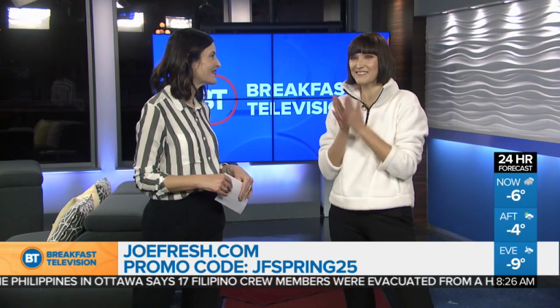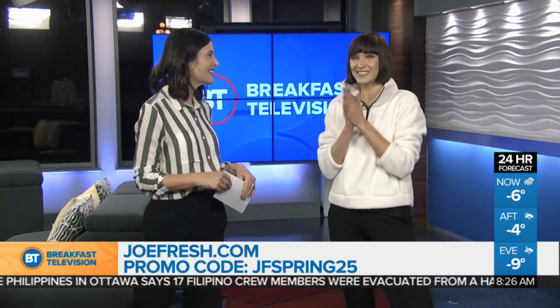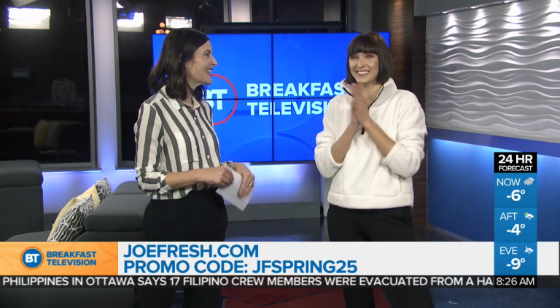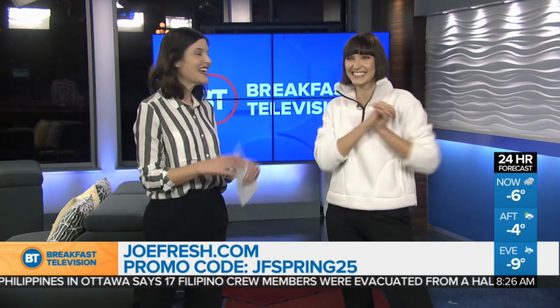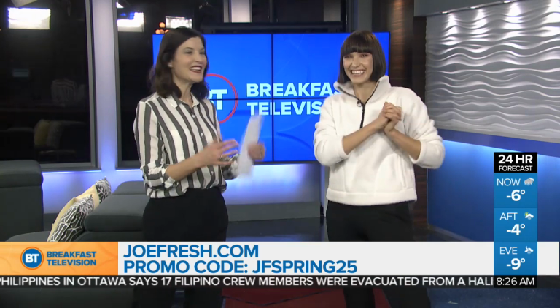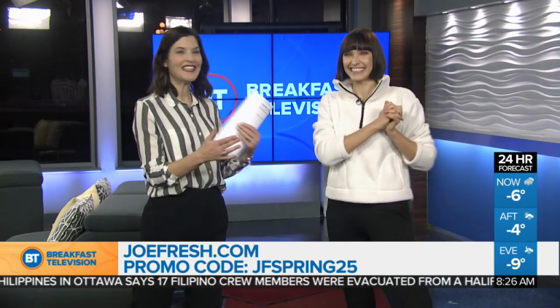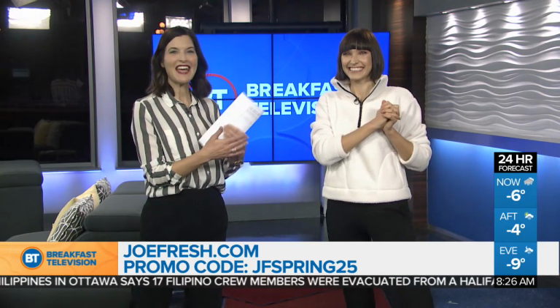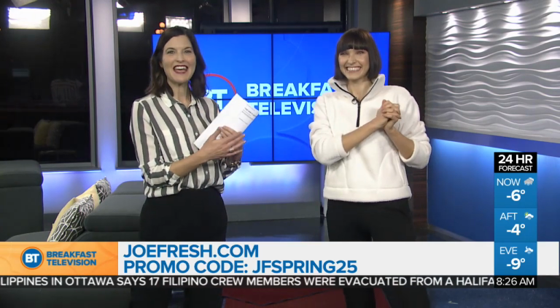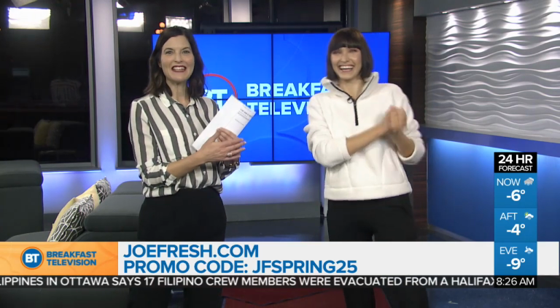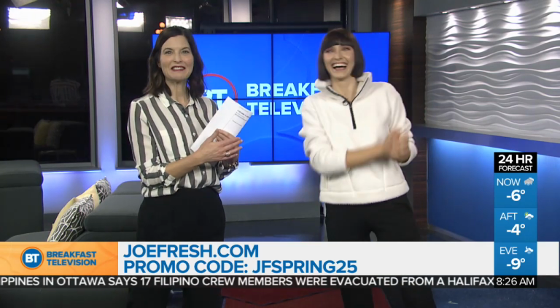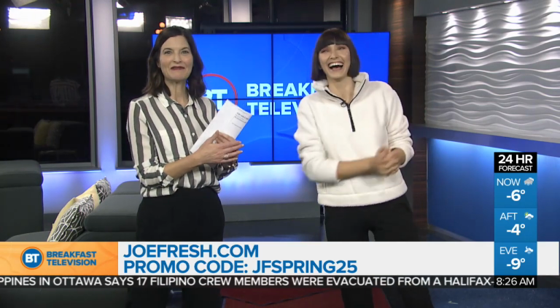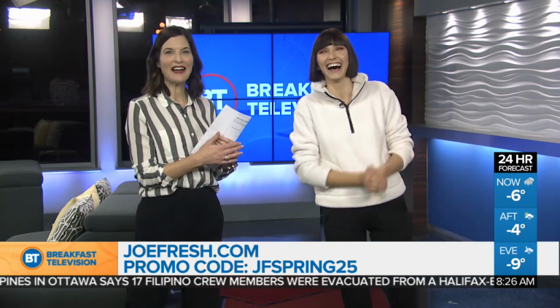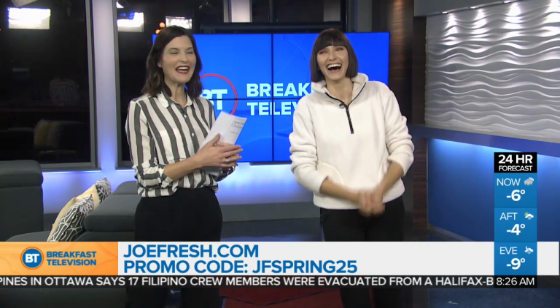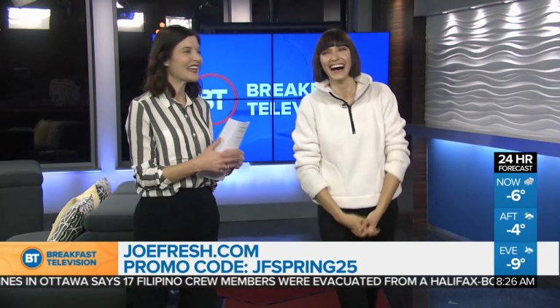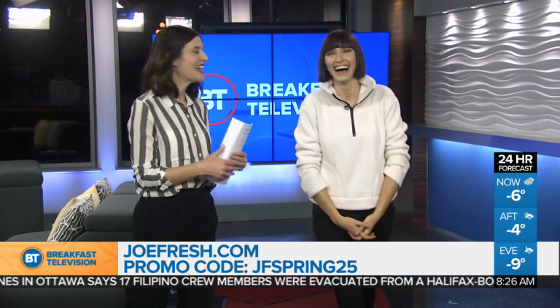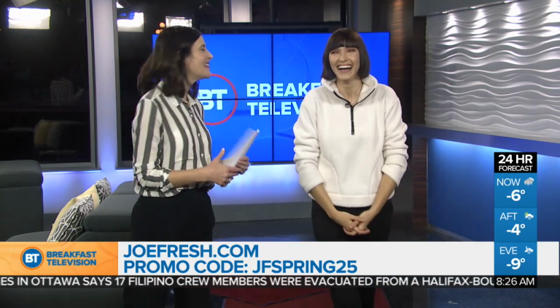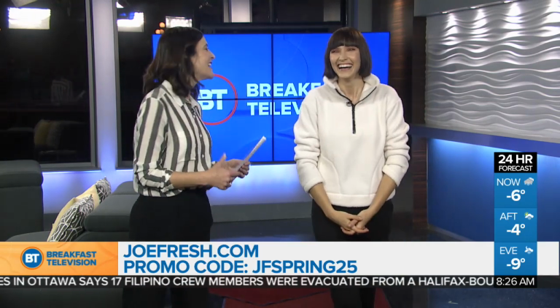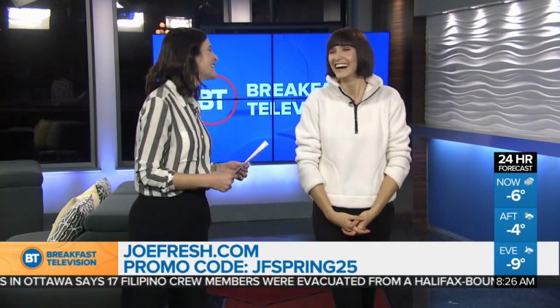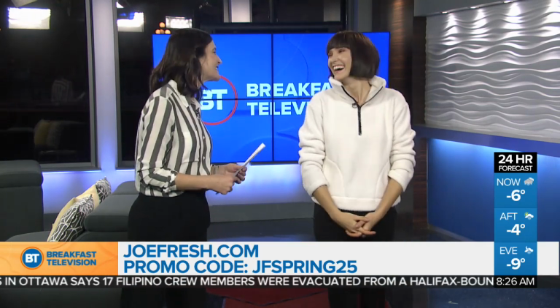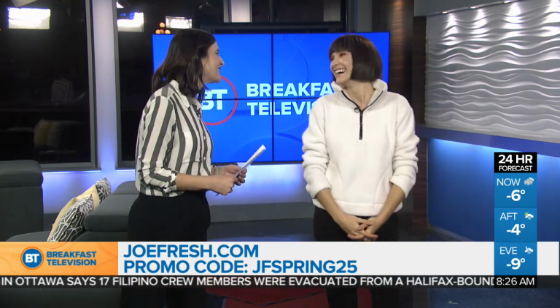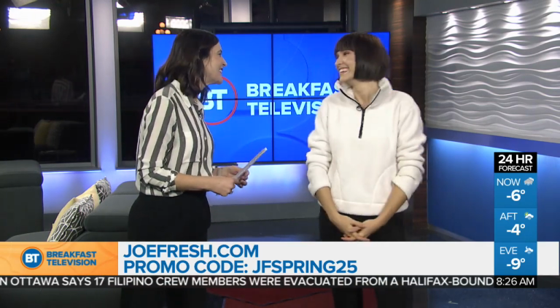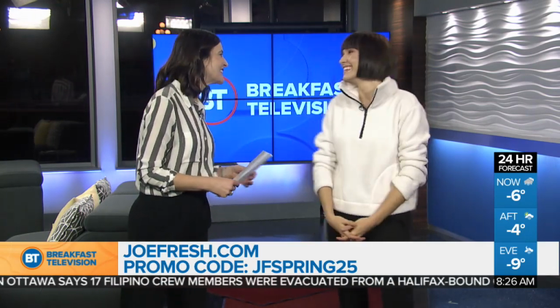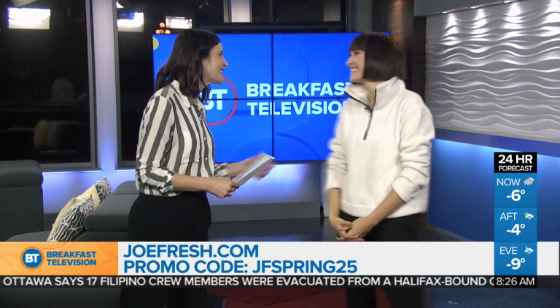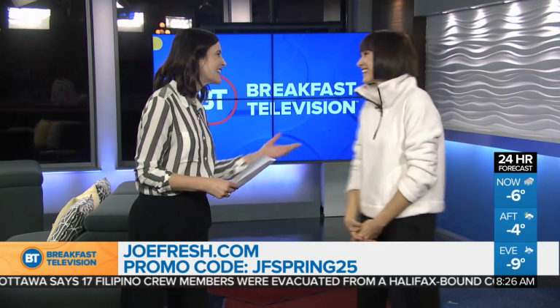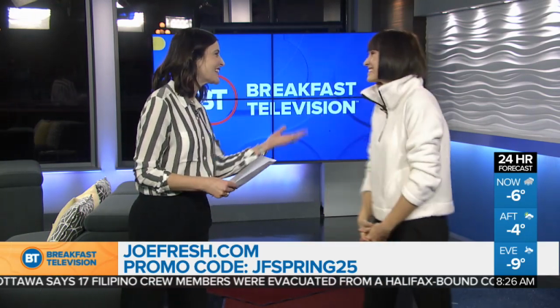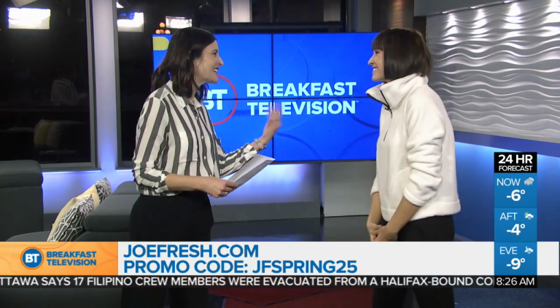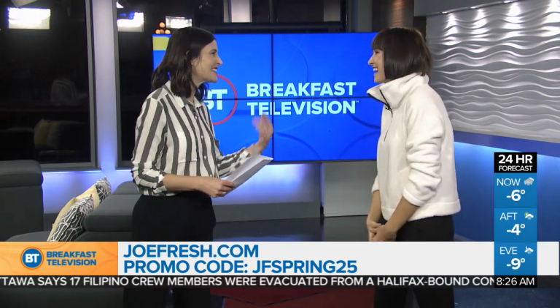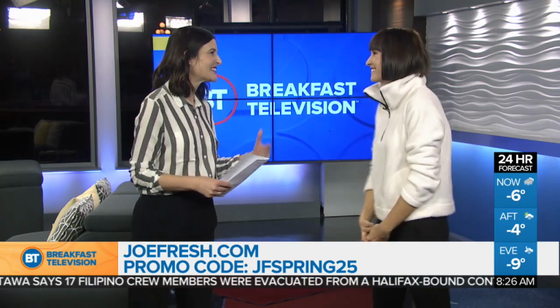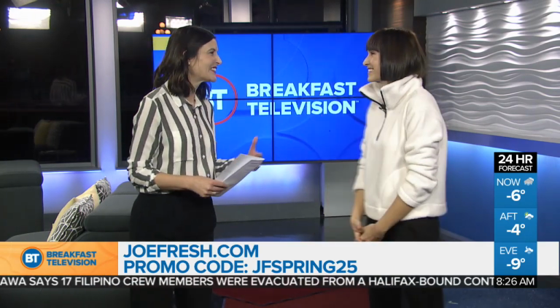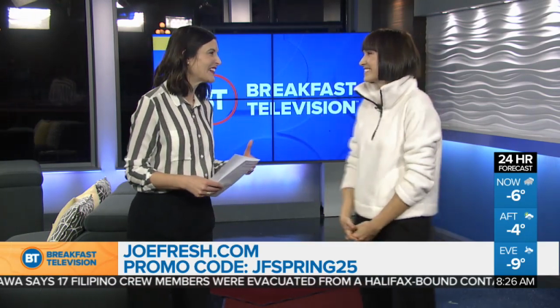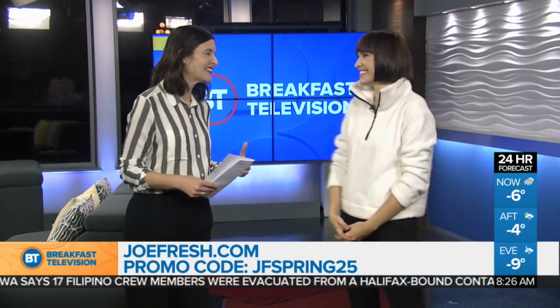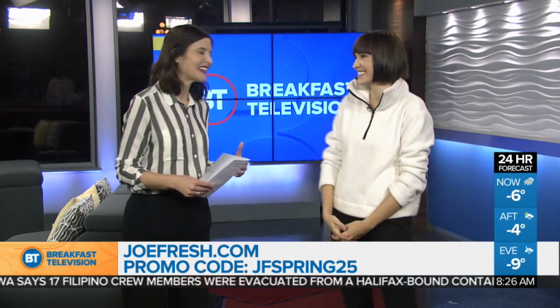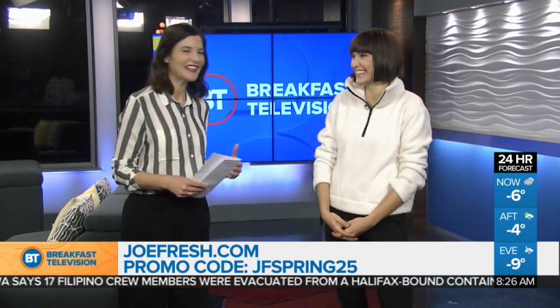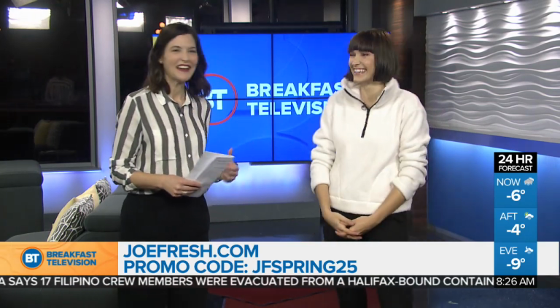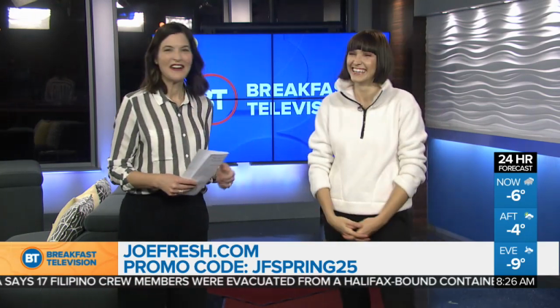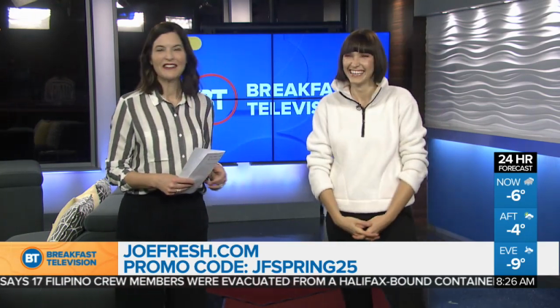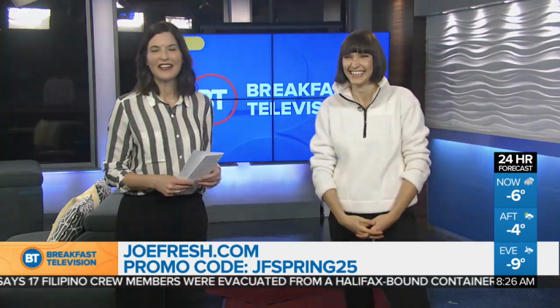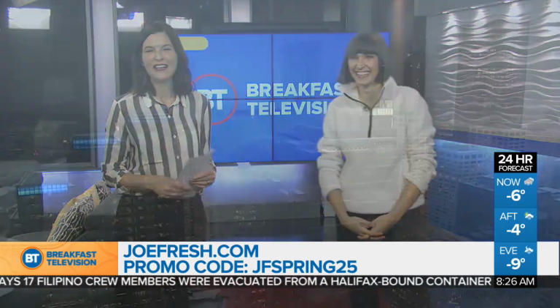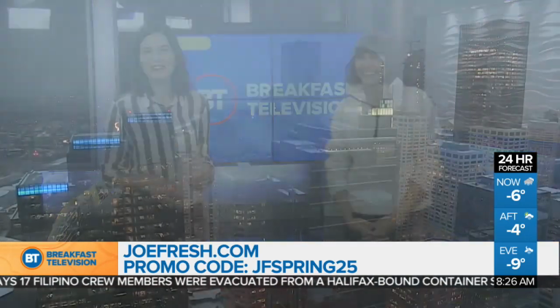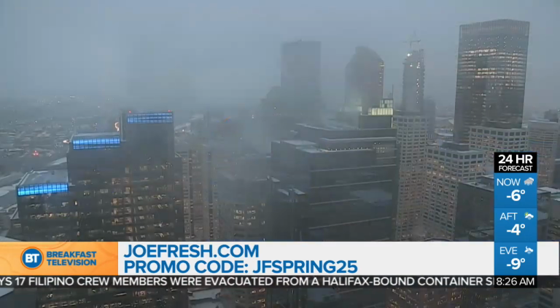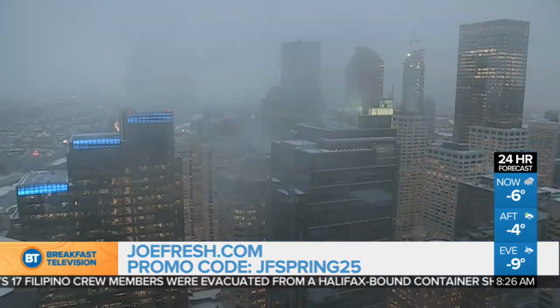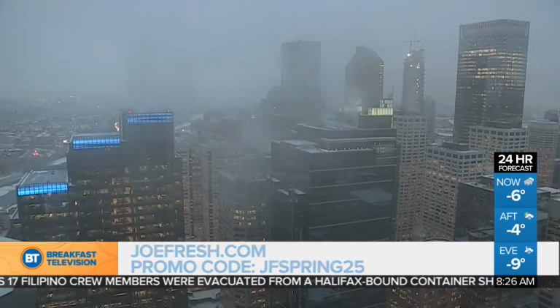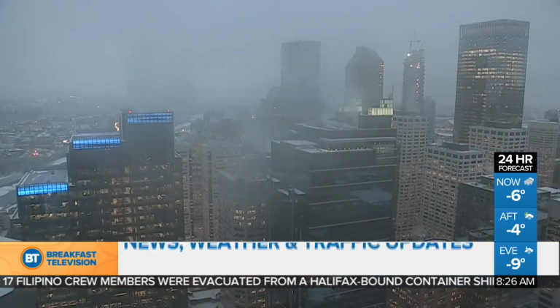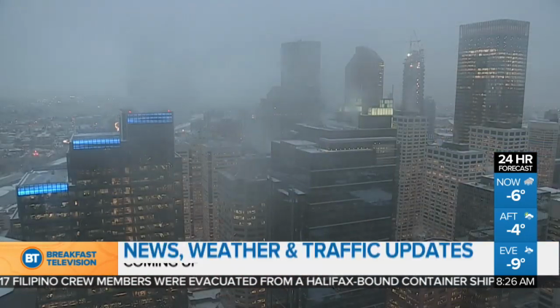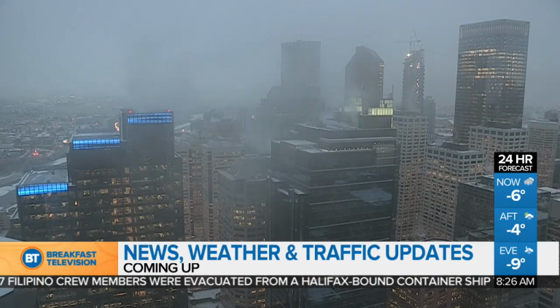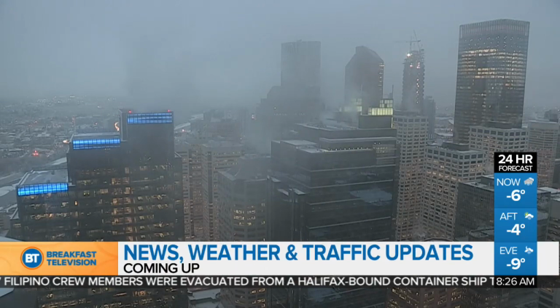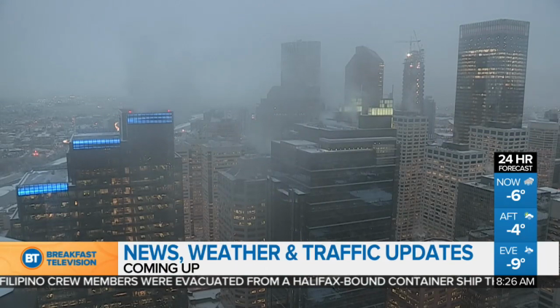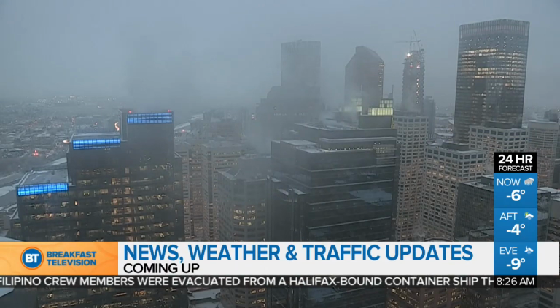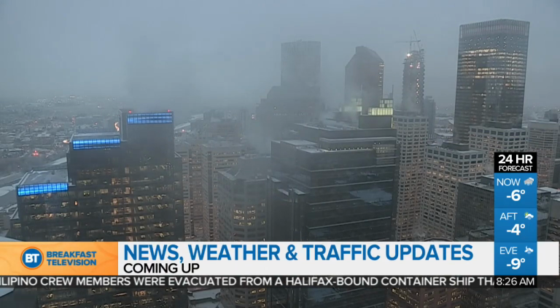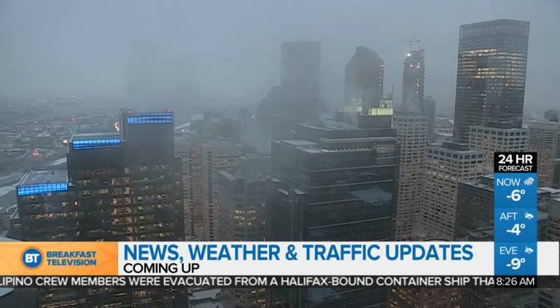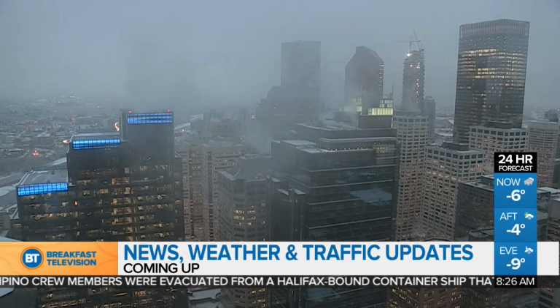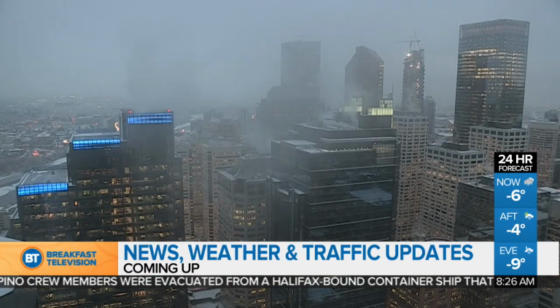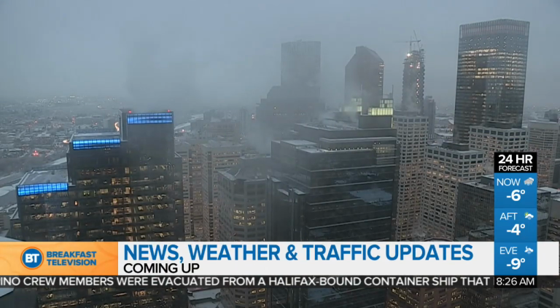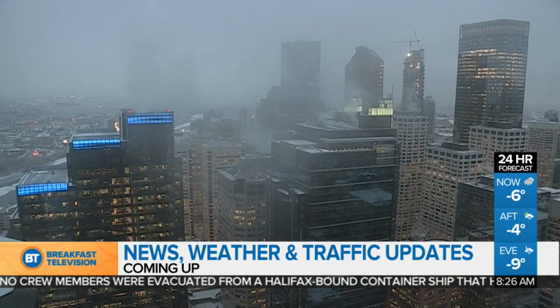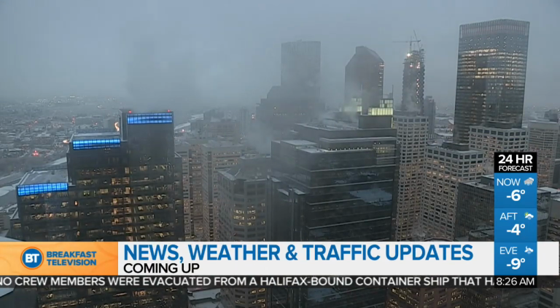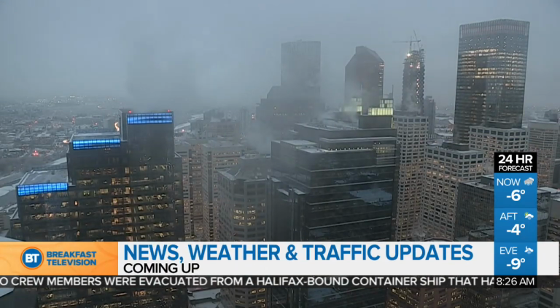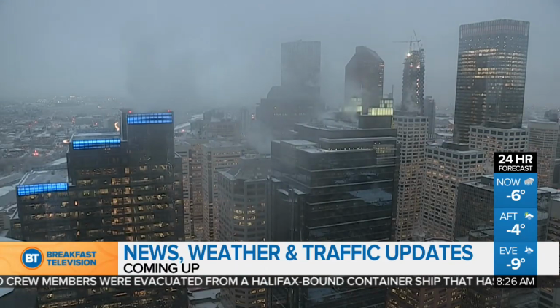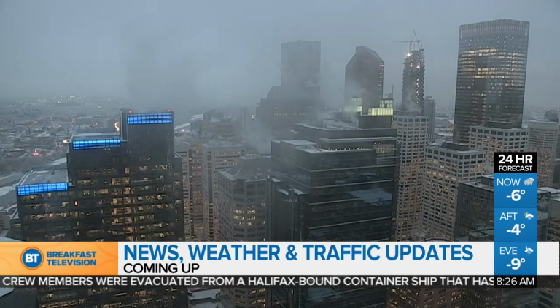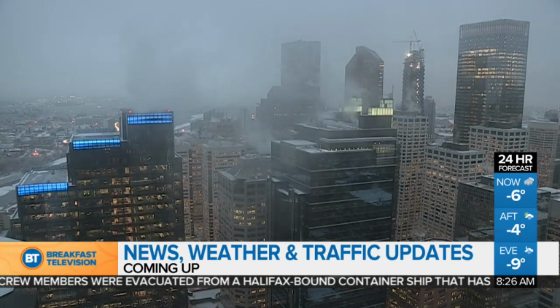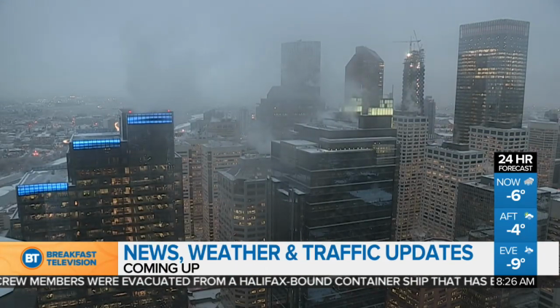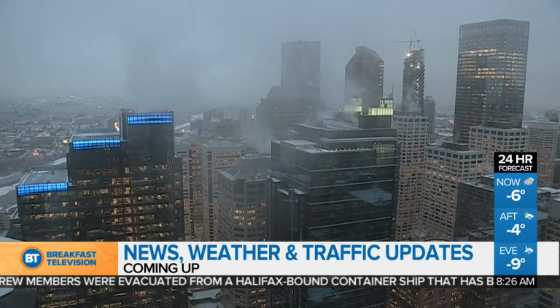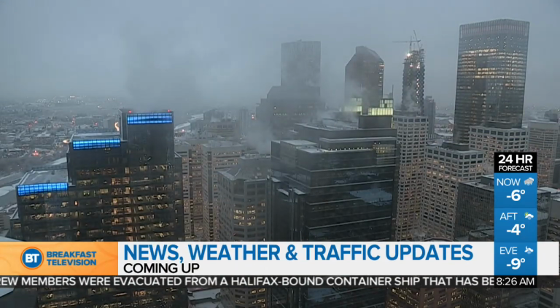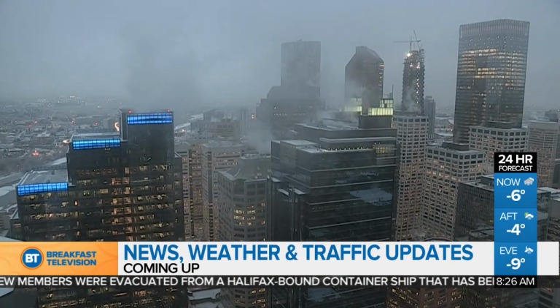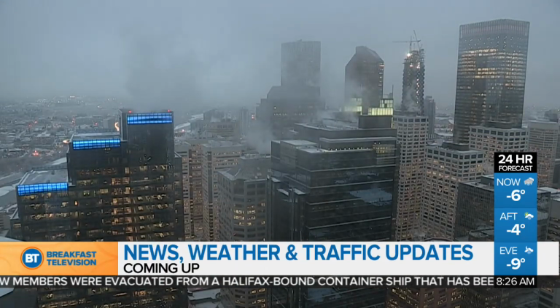So excited! Yay, spring! Thanks so much, Anya — that's terrific. Thanks for having me. Take a break here on BT — when we come back, more news, weather, and traffic. Stay with us.